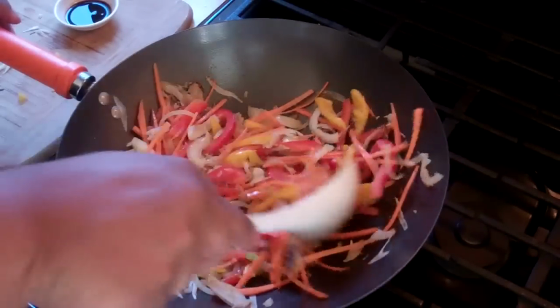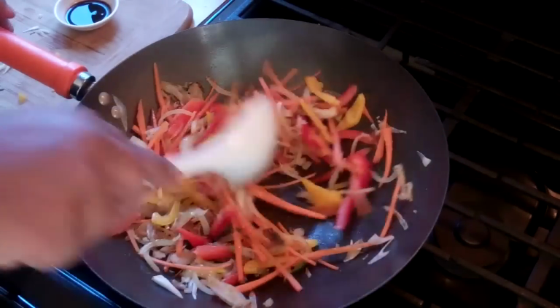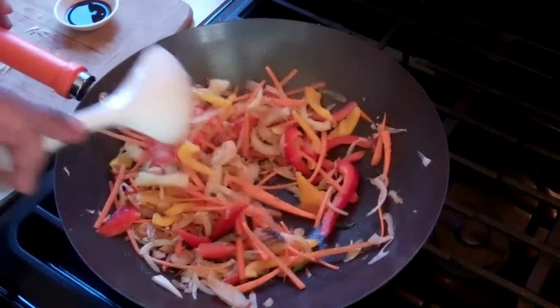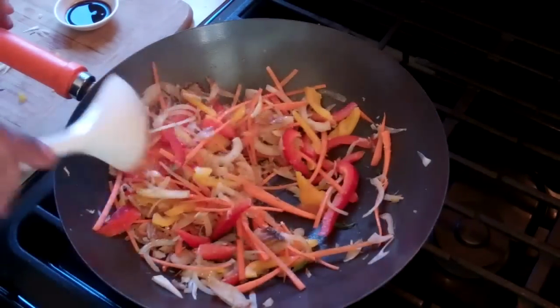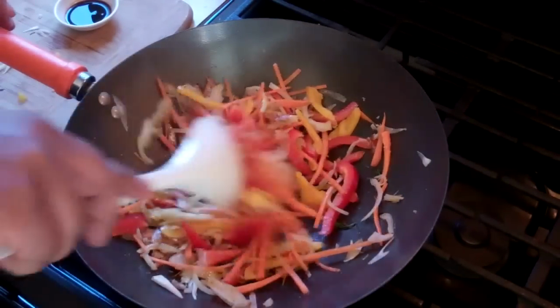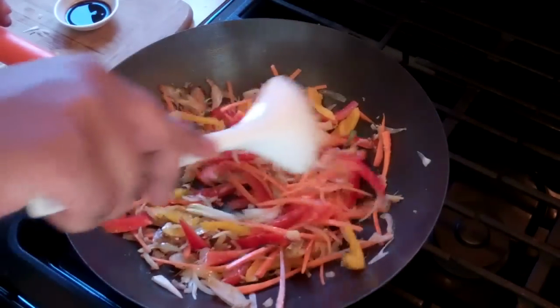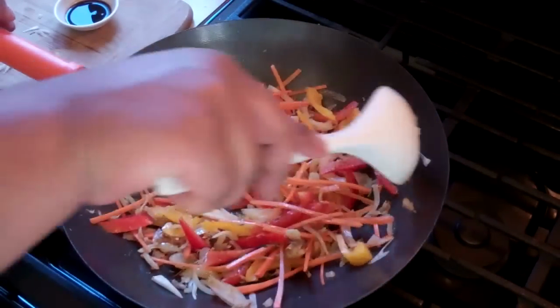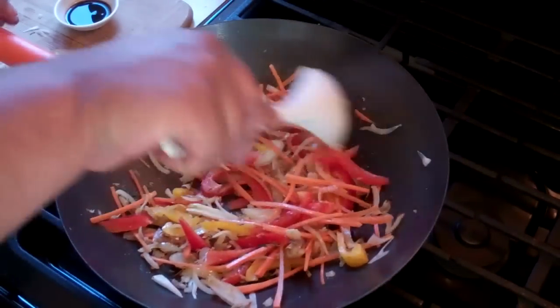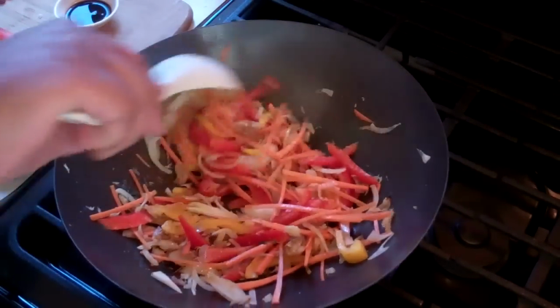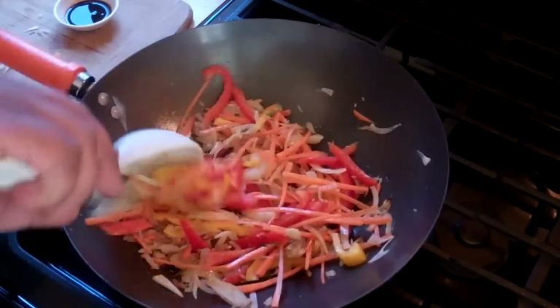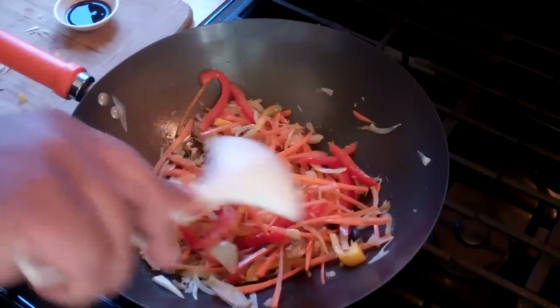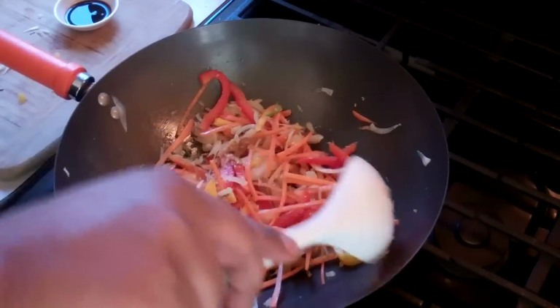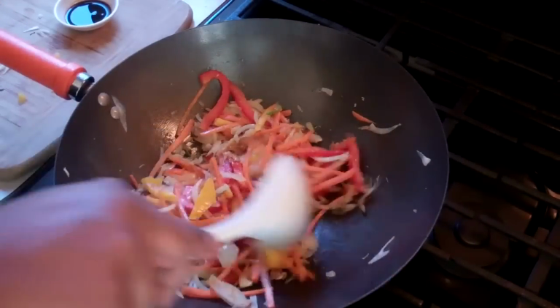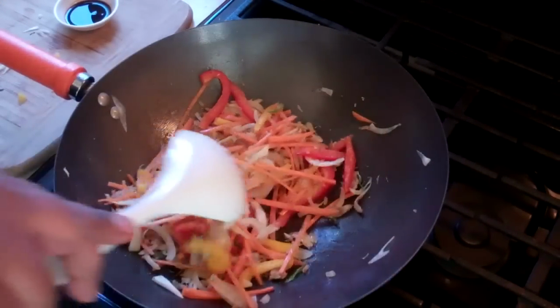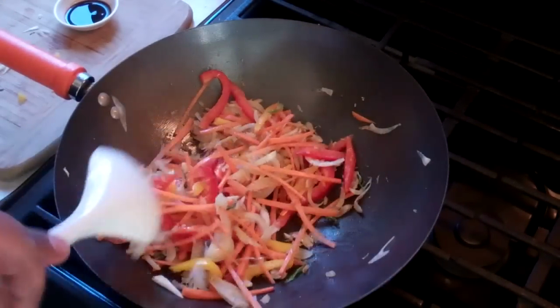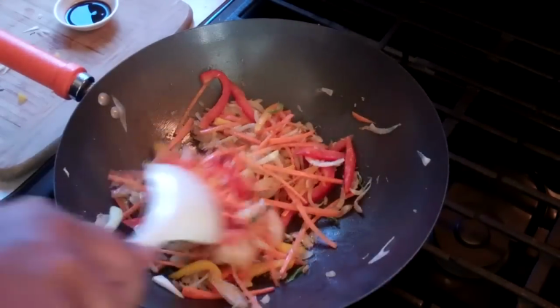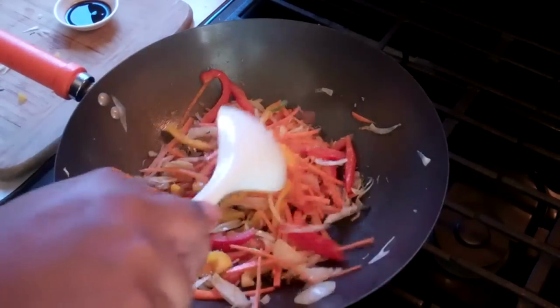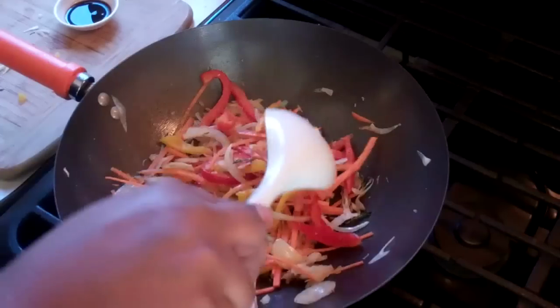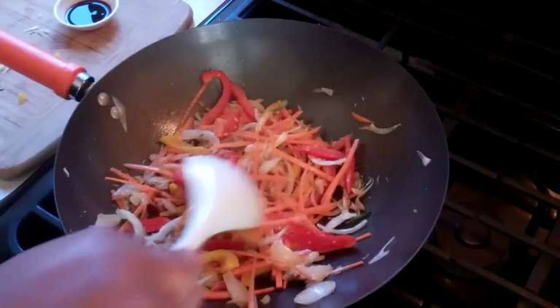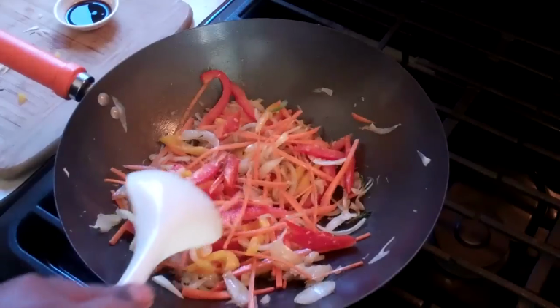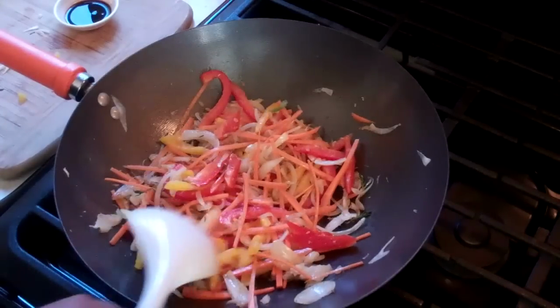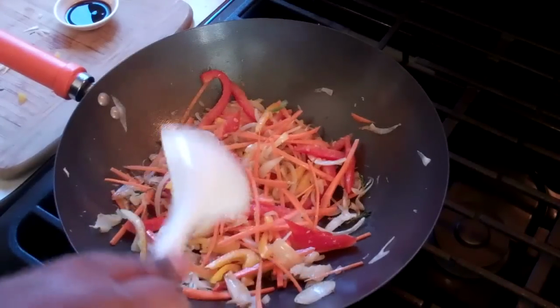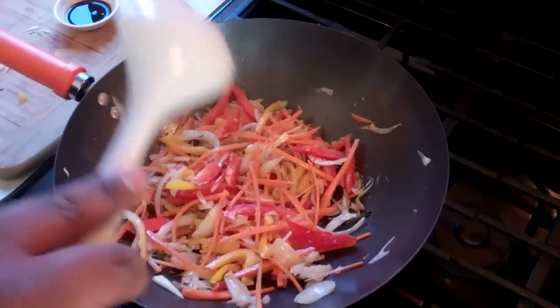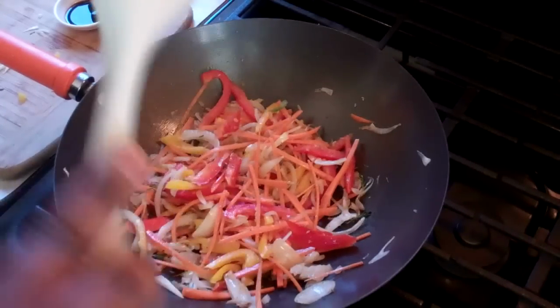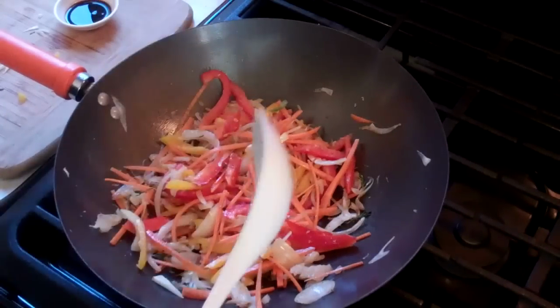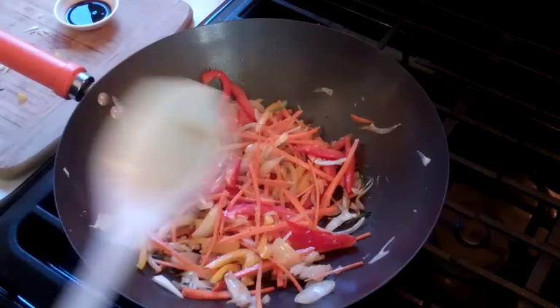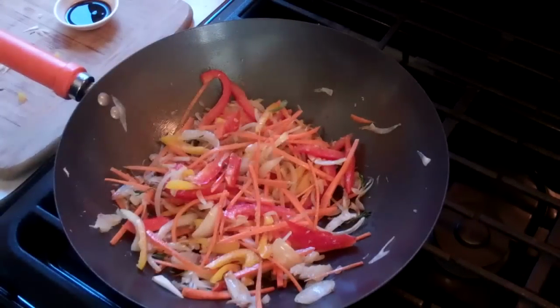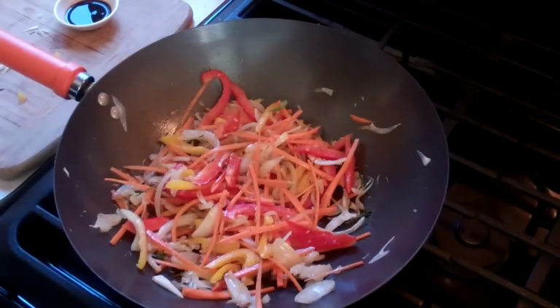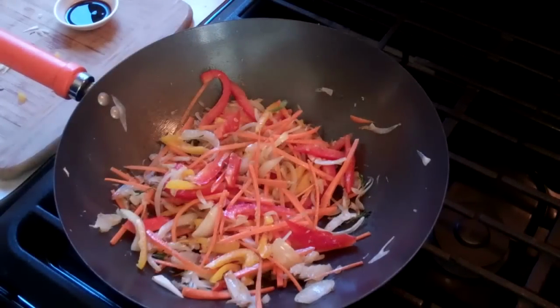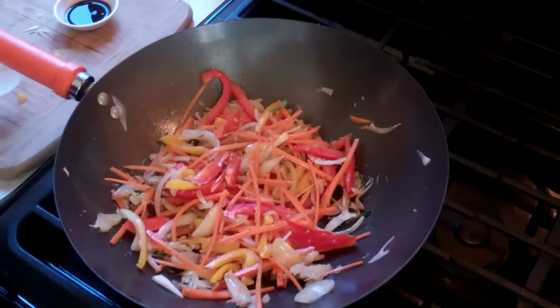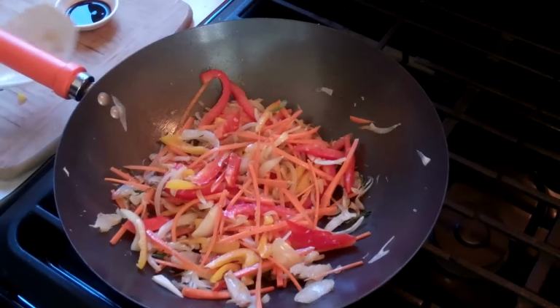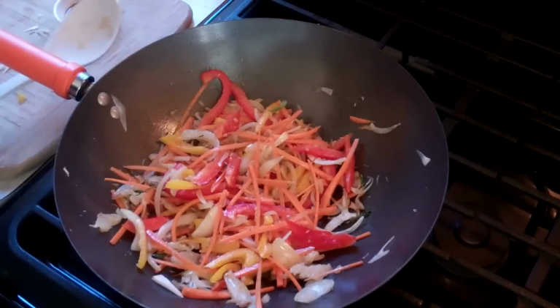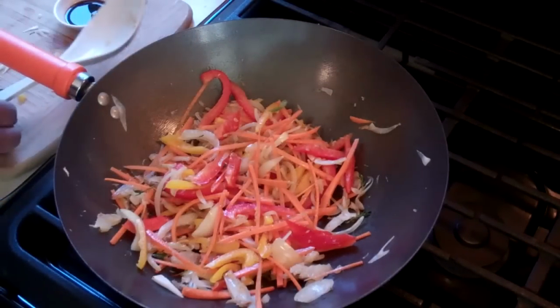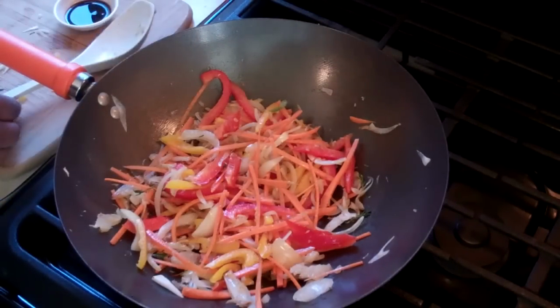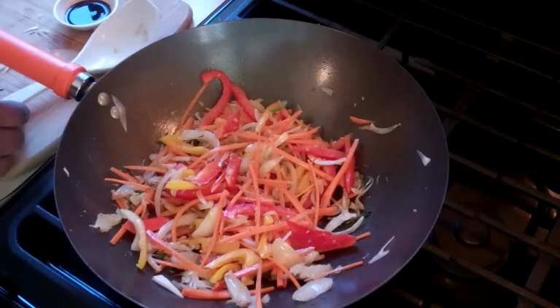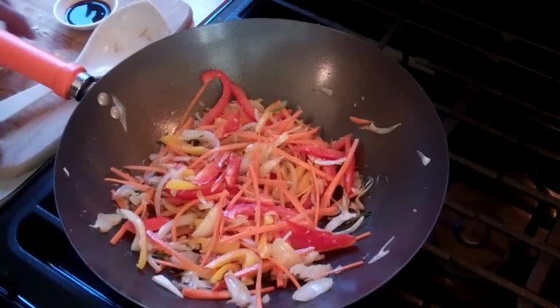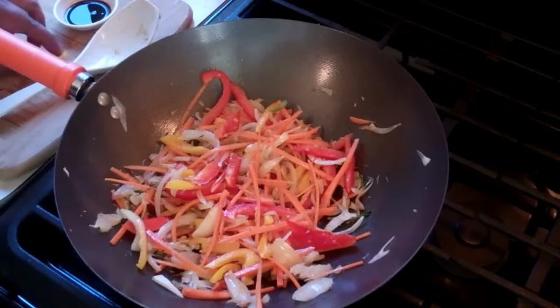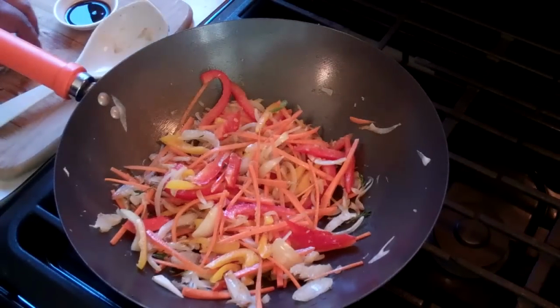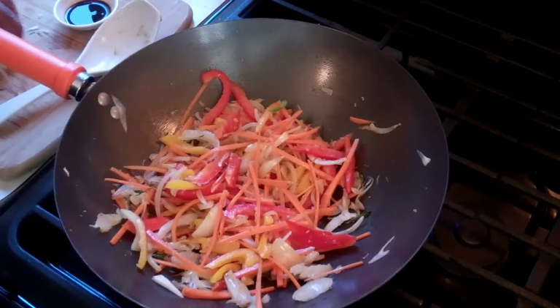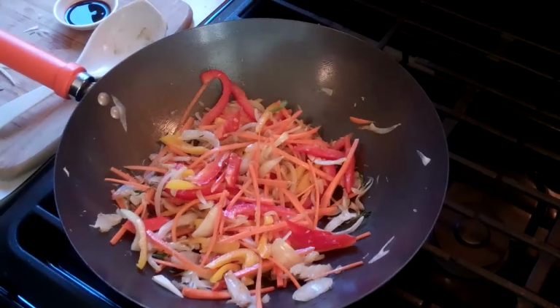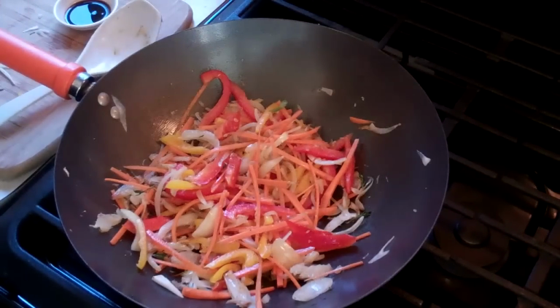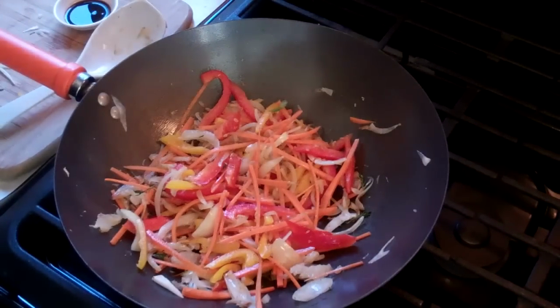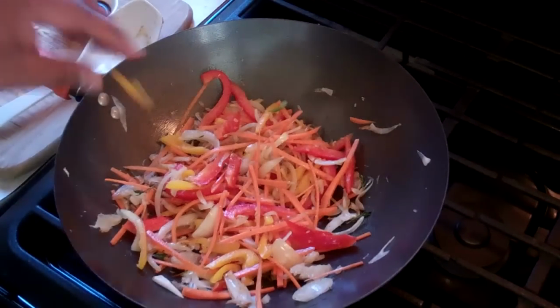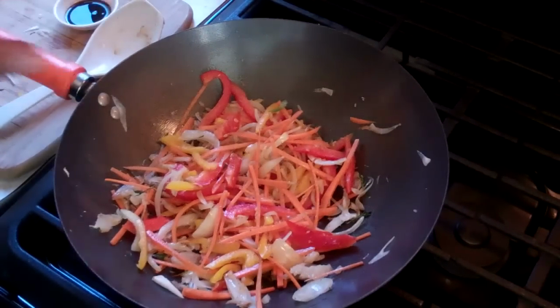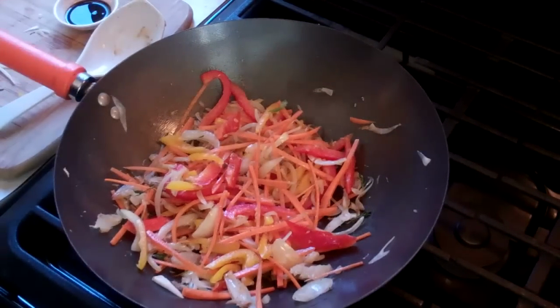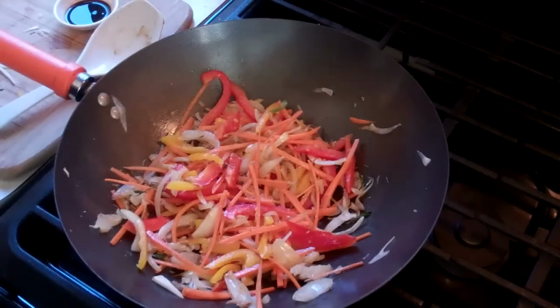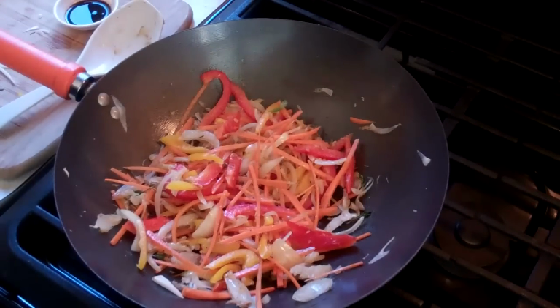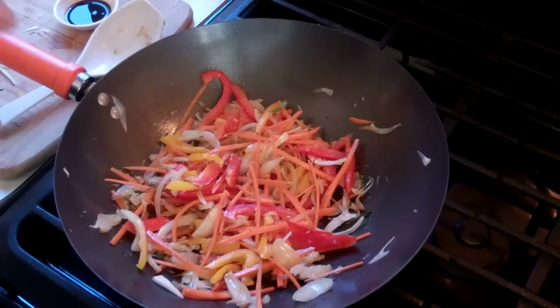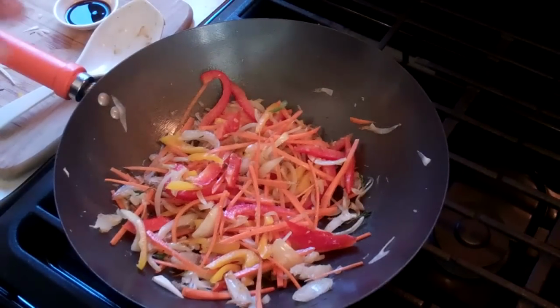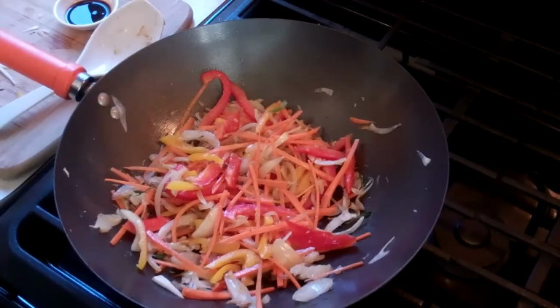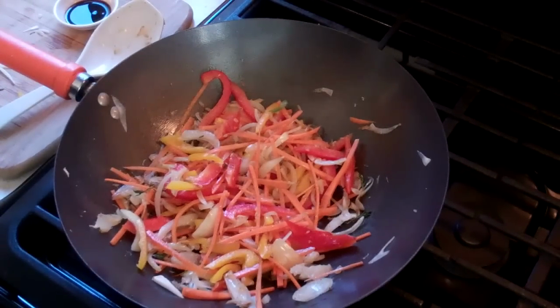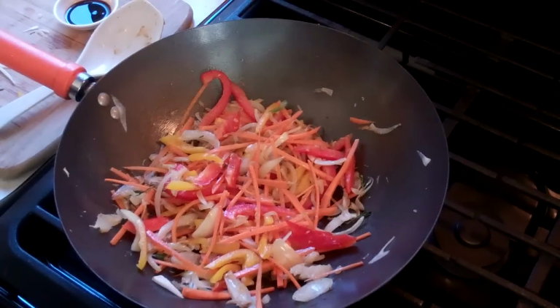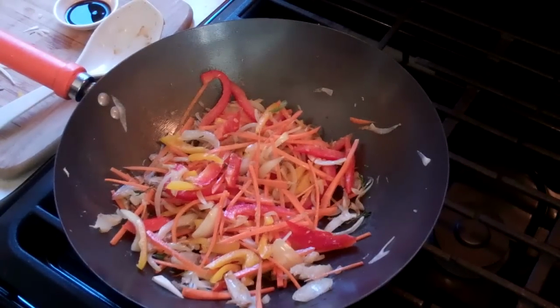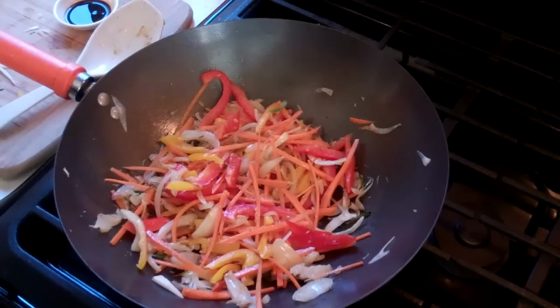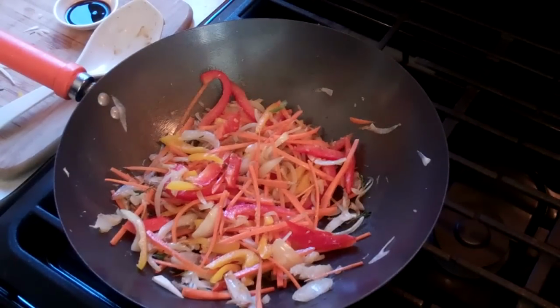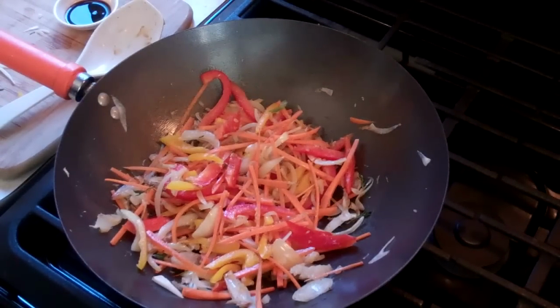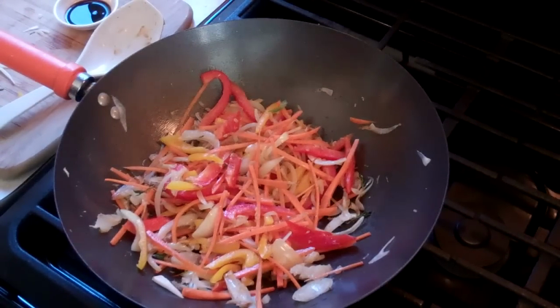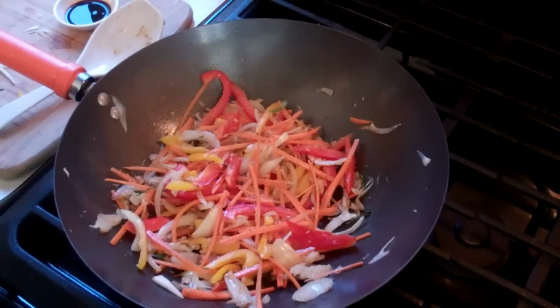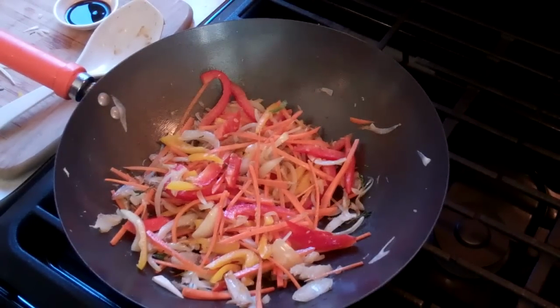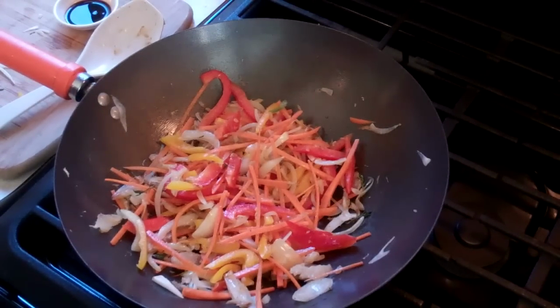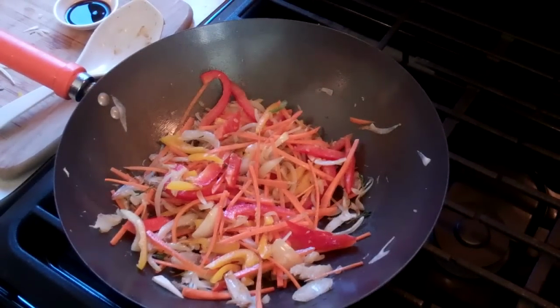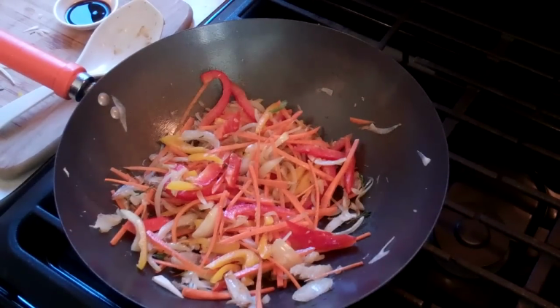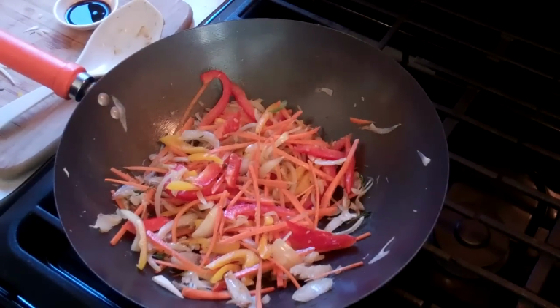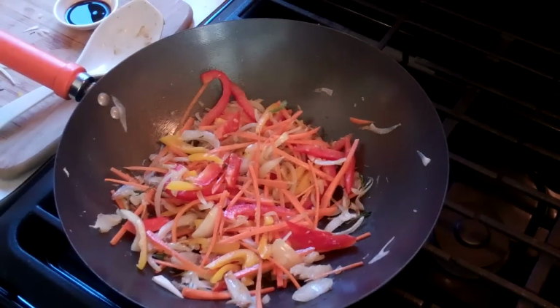The goal out there is to soften up these vegetables a little bit — you want a nice little crunch to it, just a little bit of body to it.